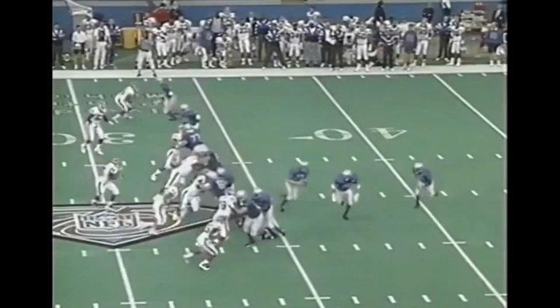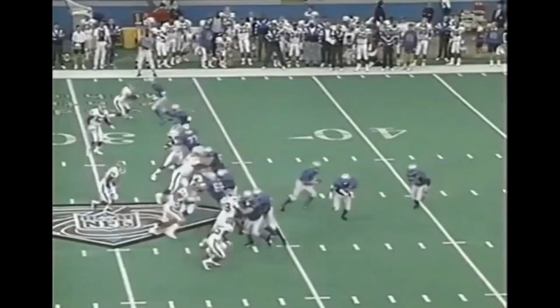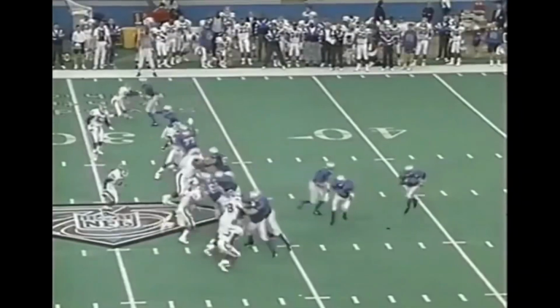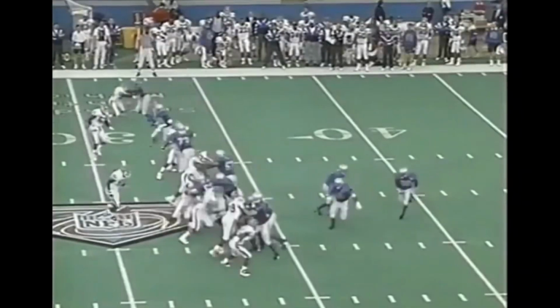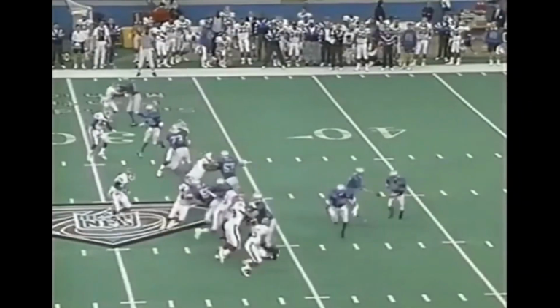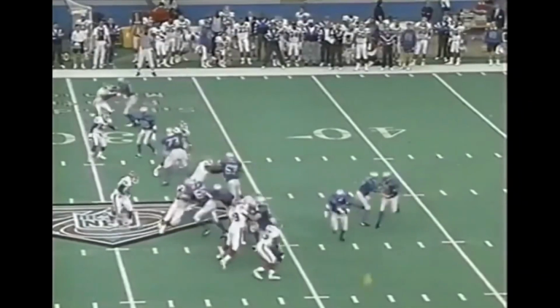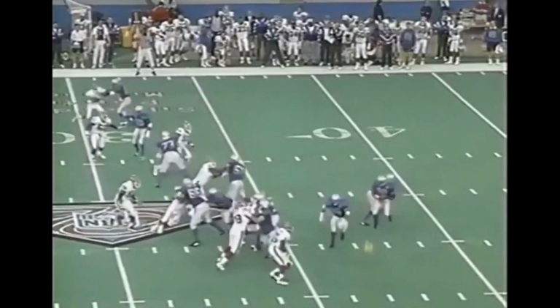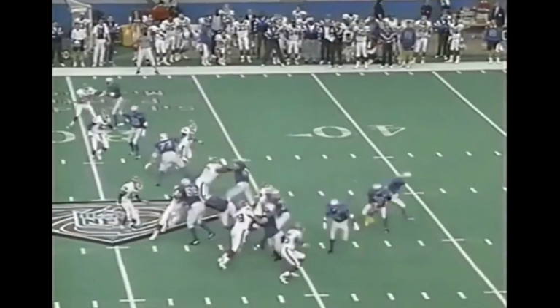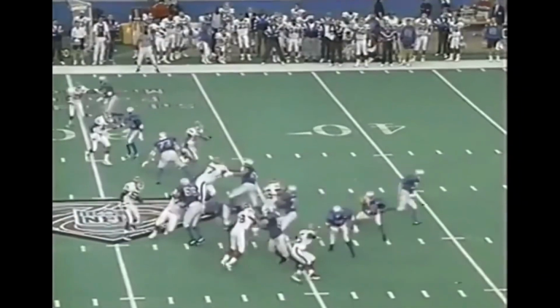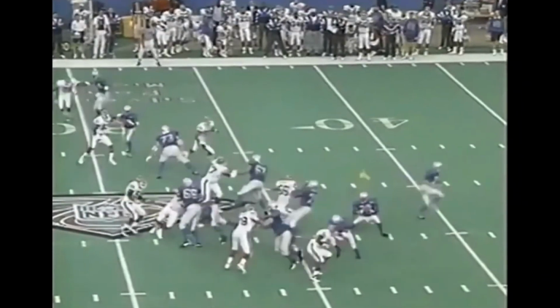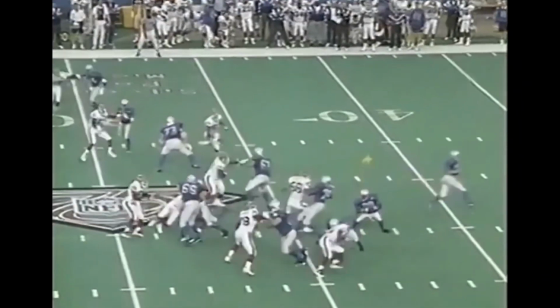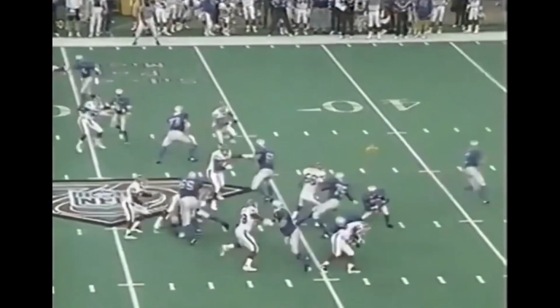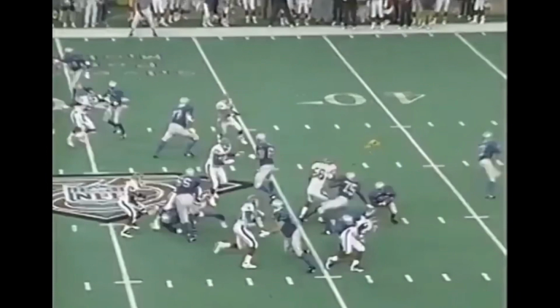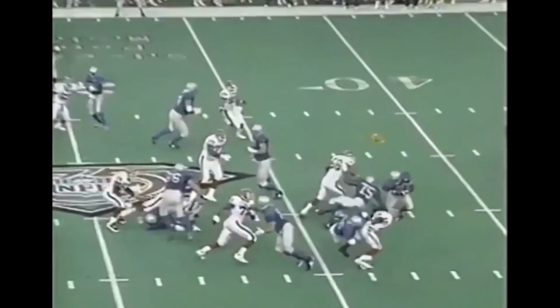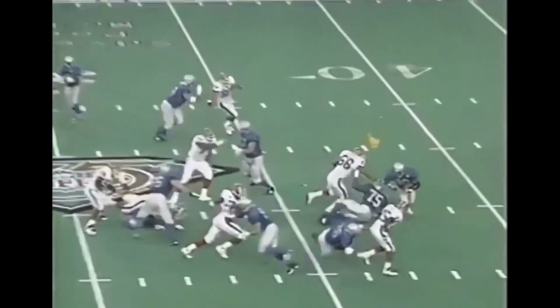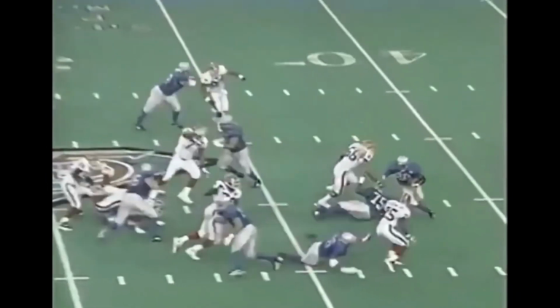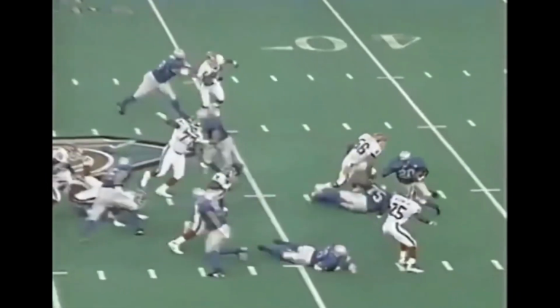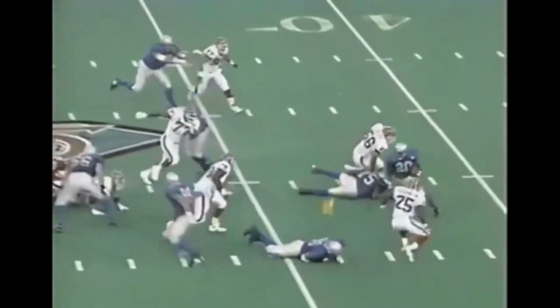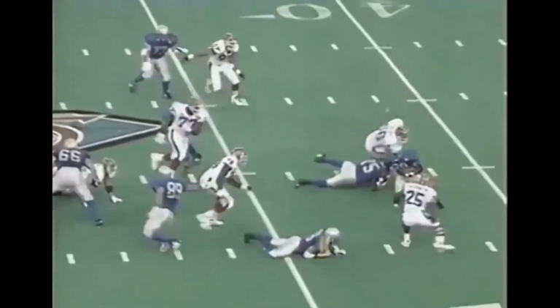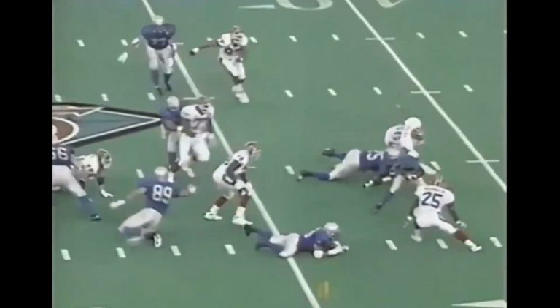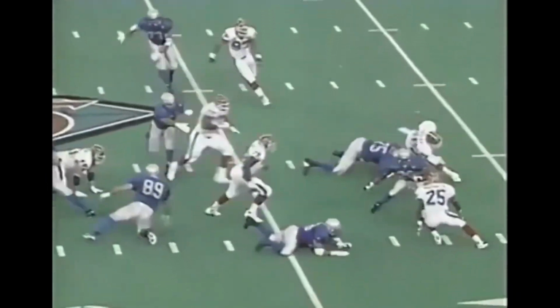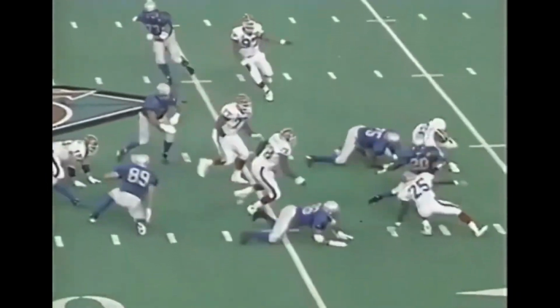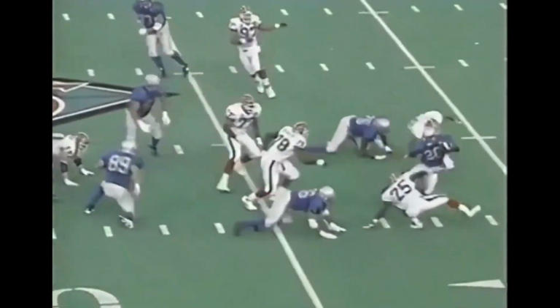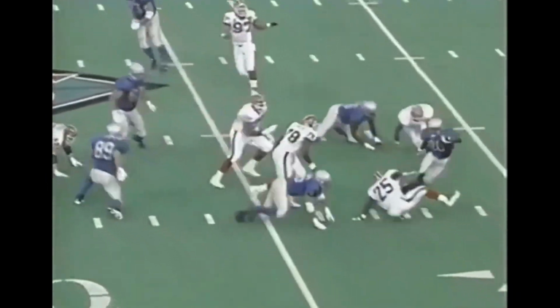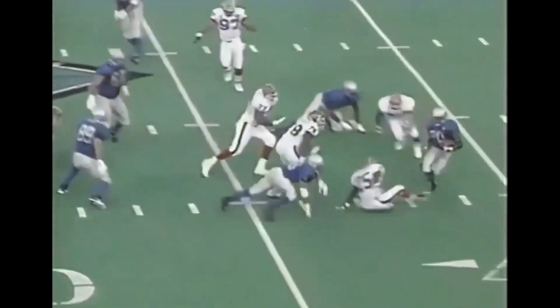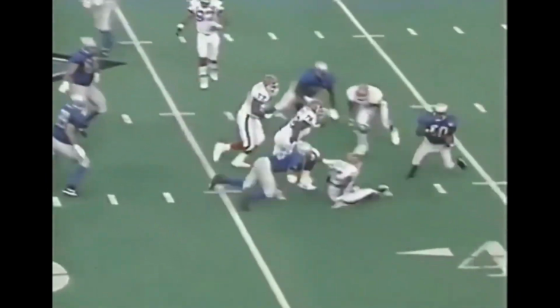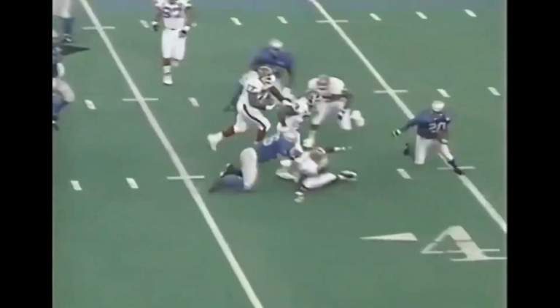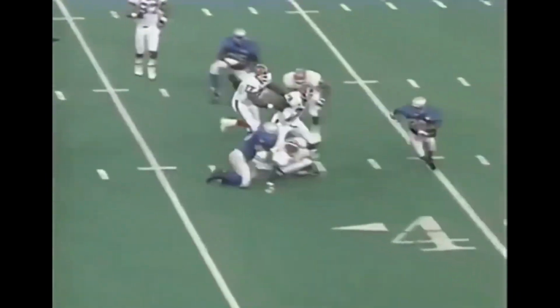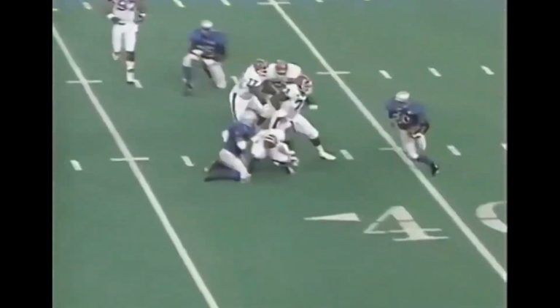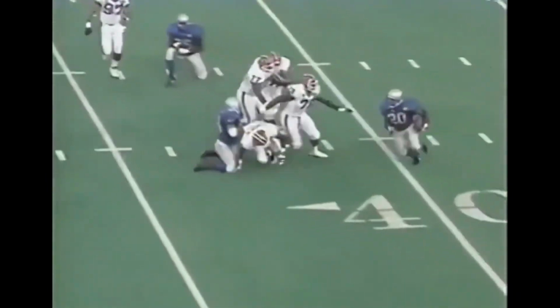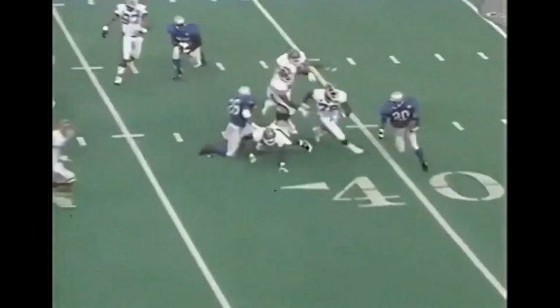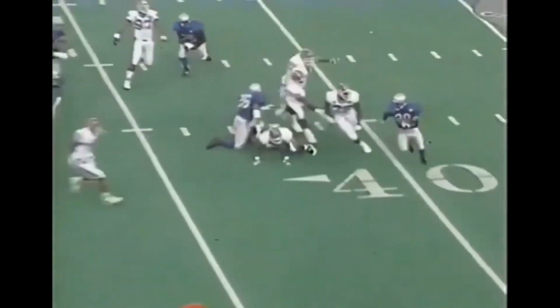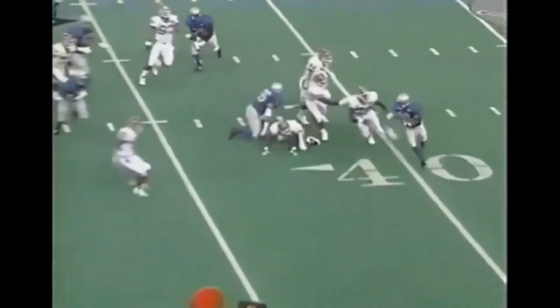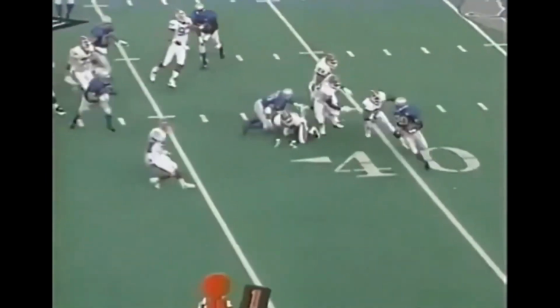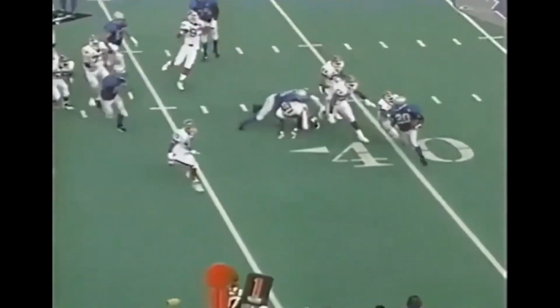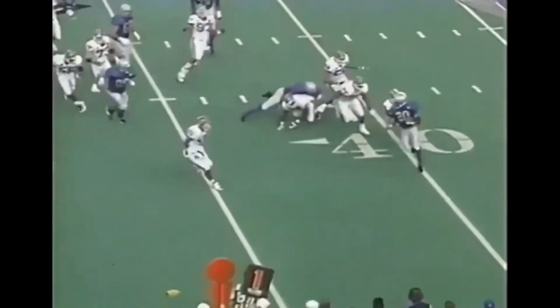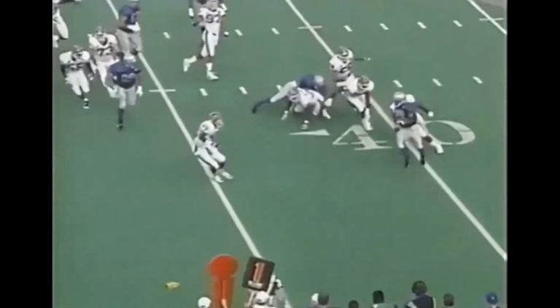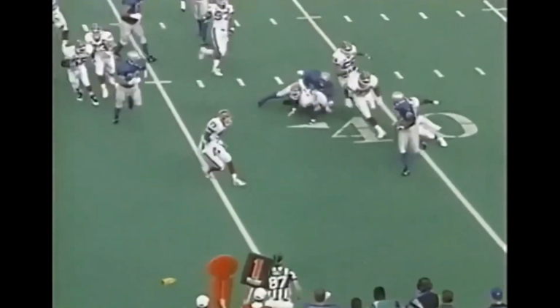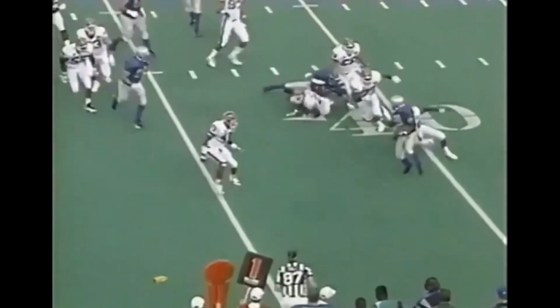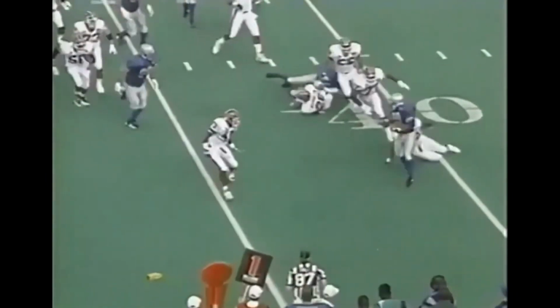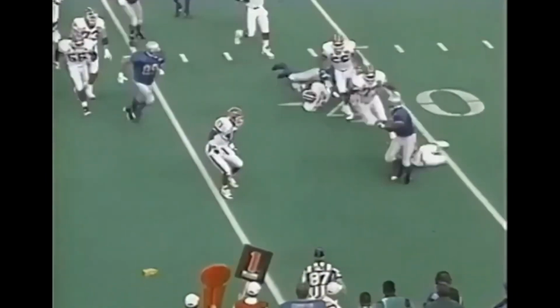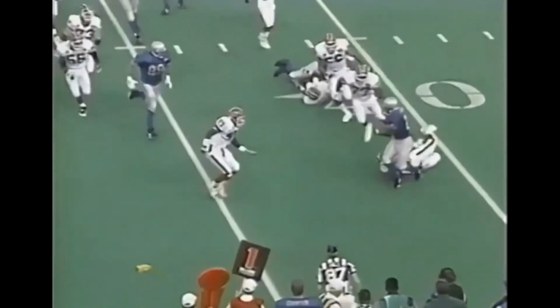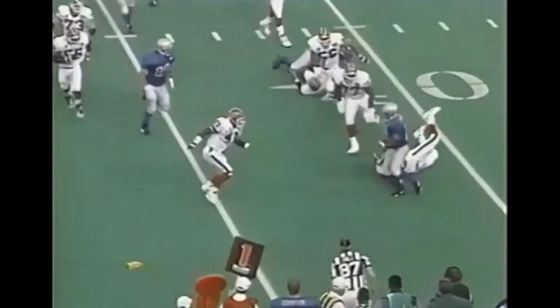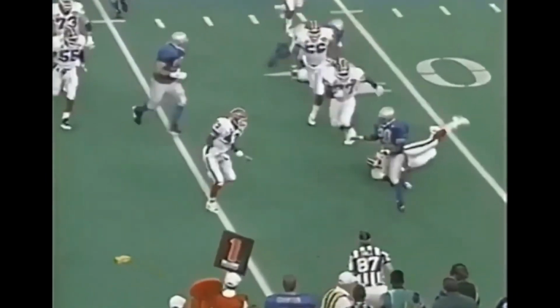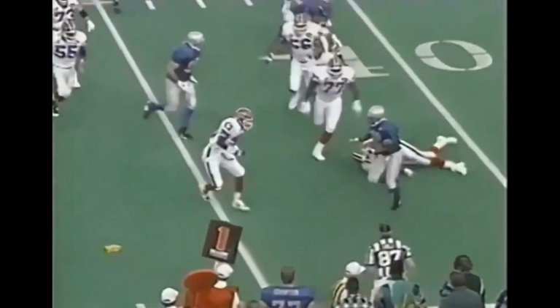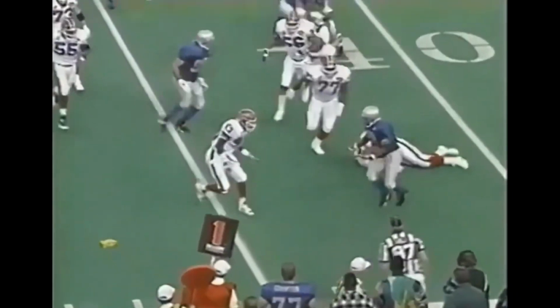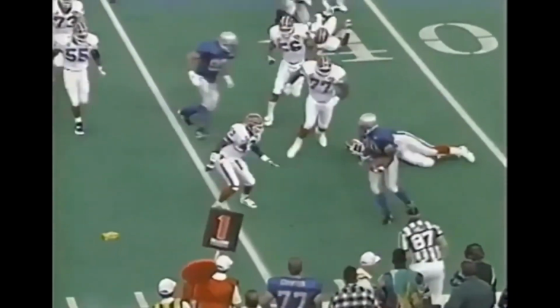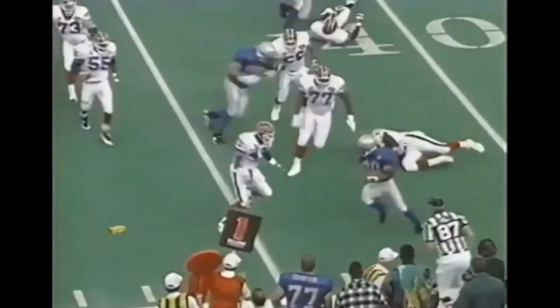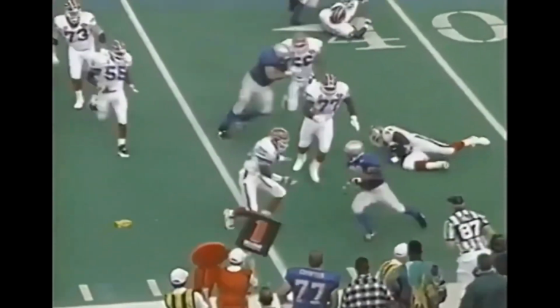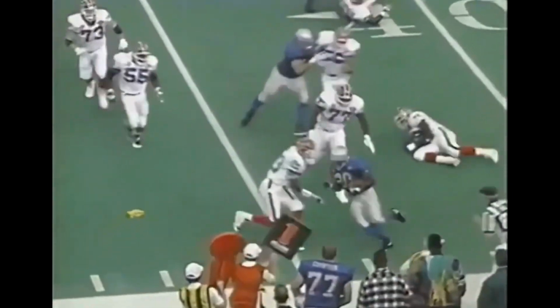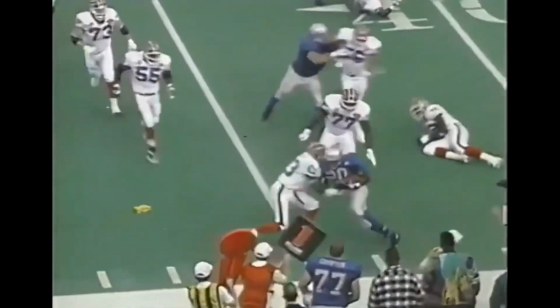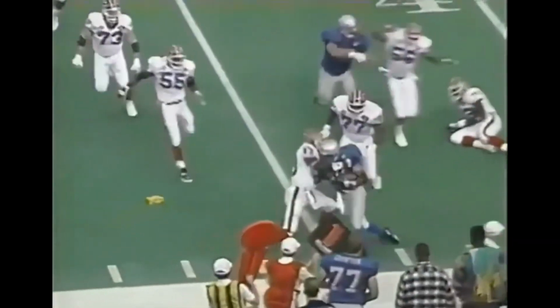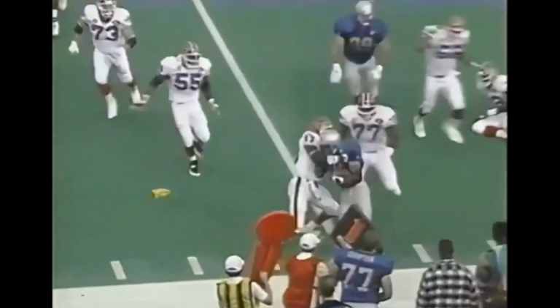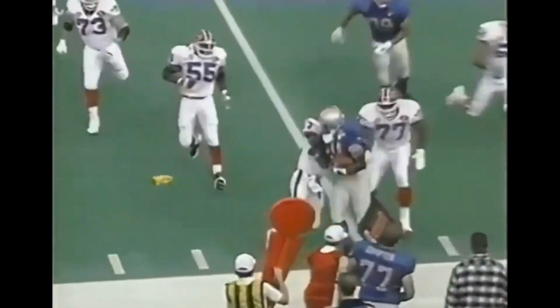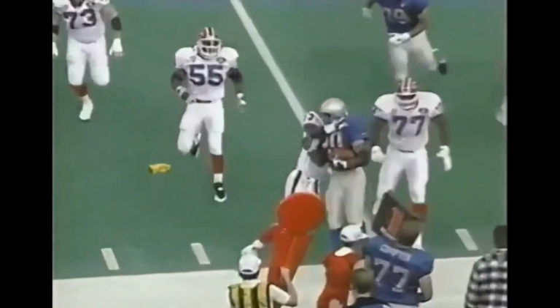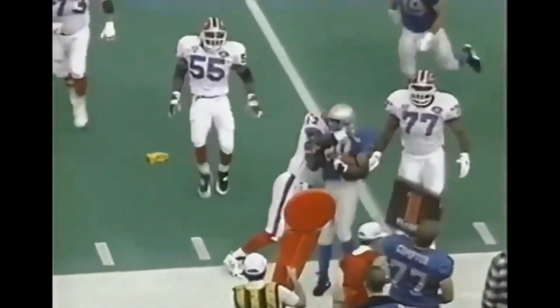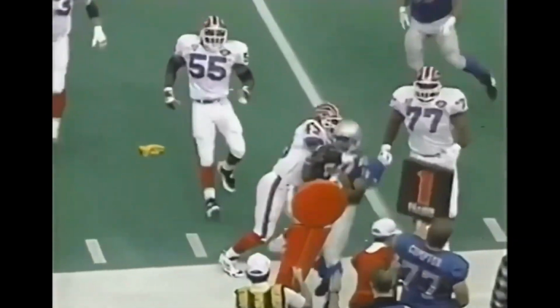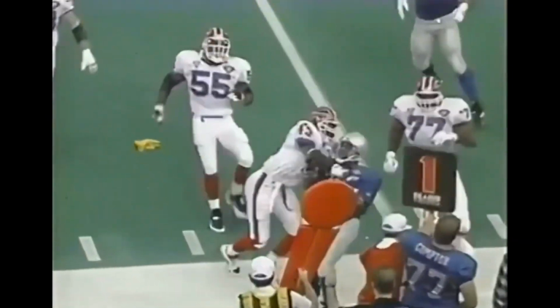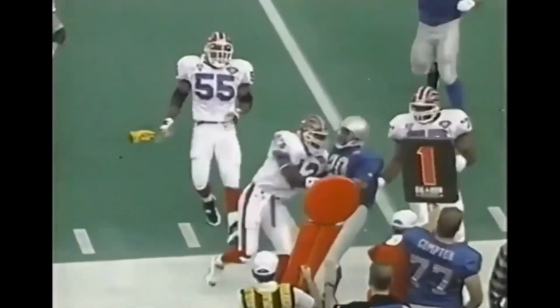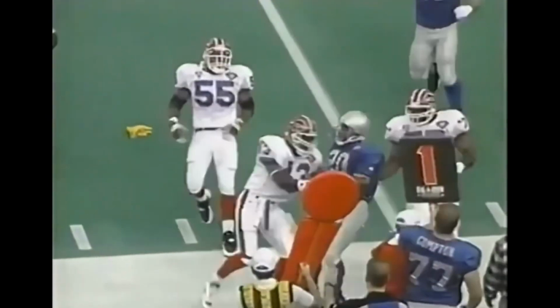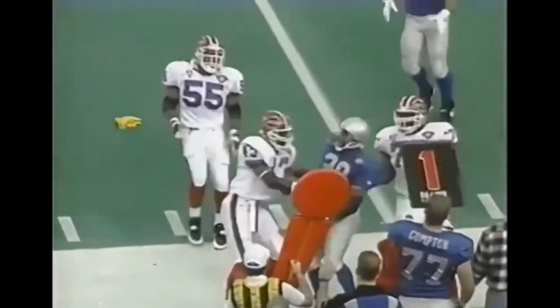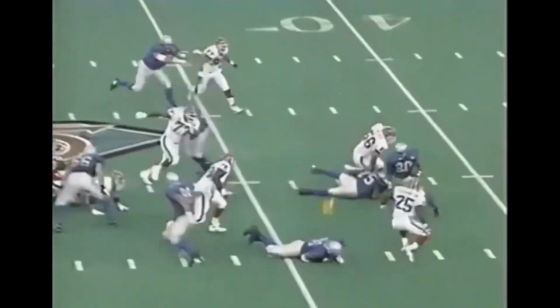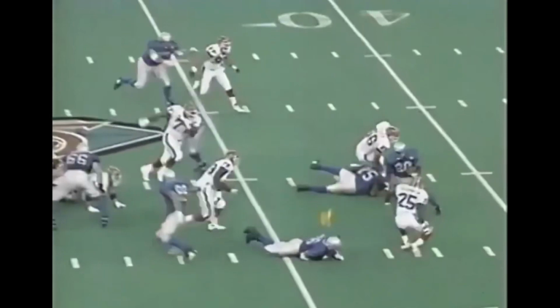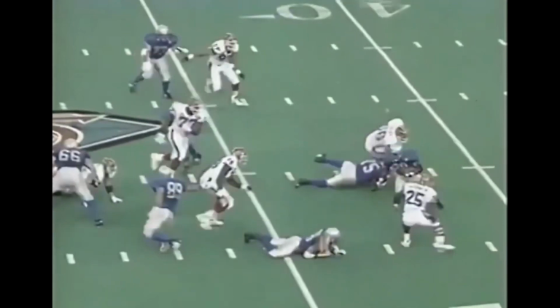Bennett leaning into the neutral zone. Oh, look at Sanders — not many can do that.